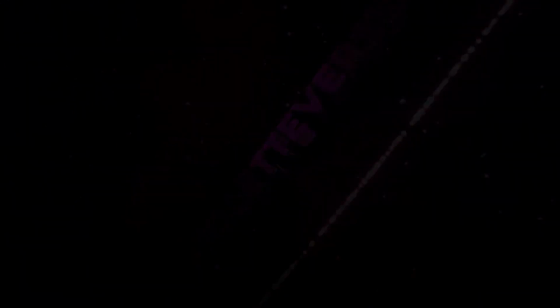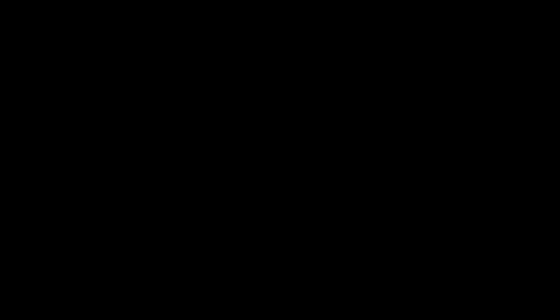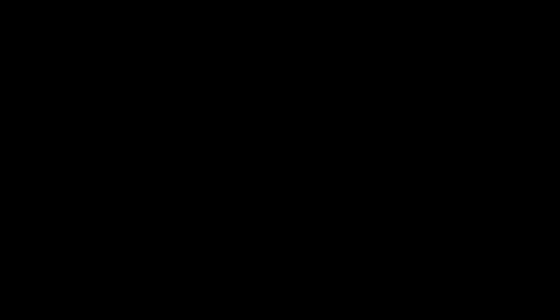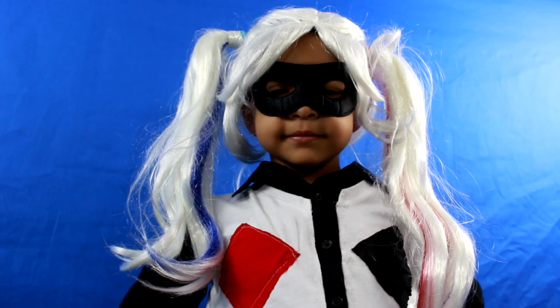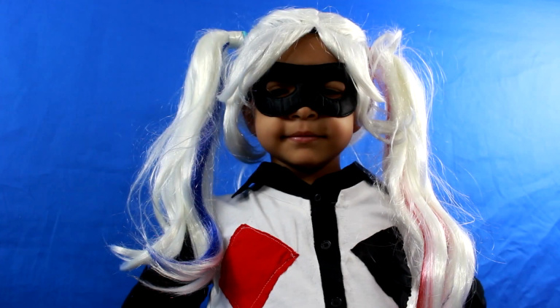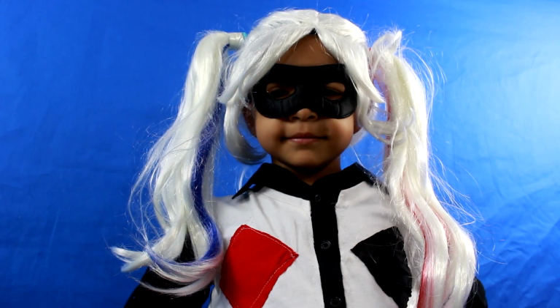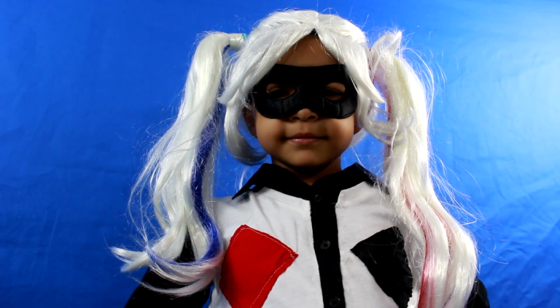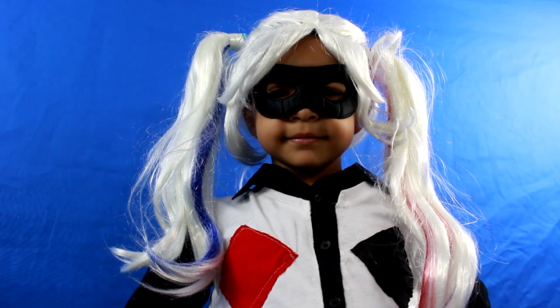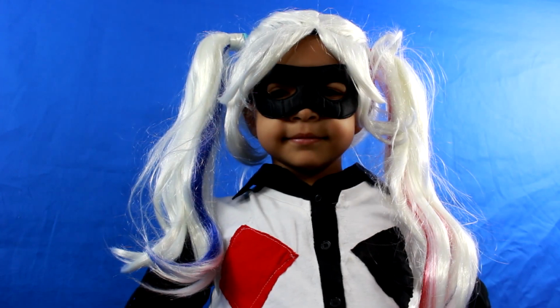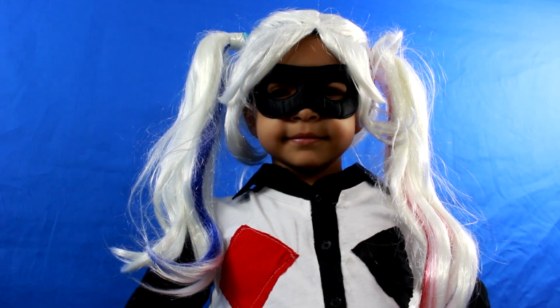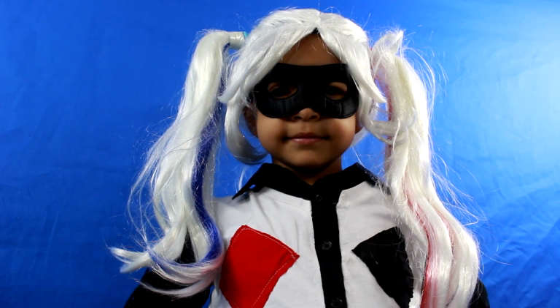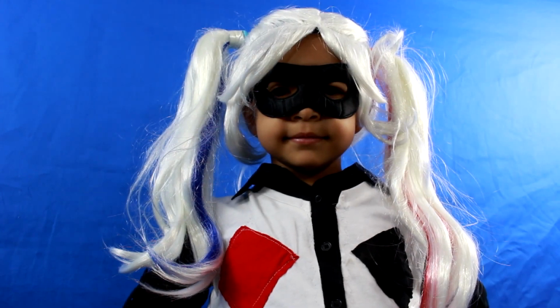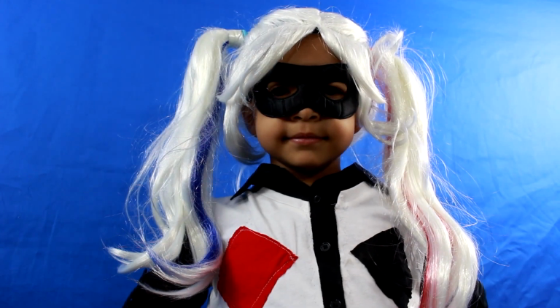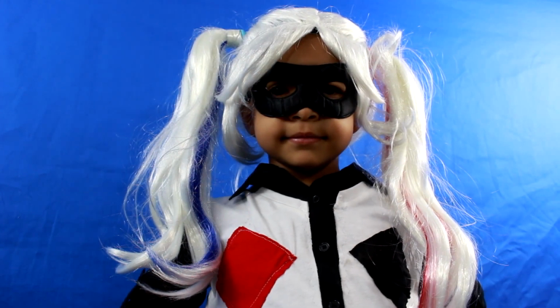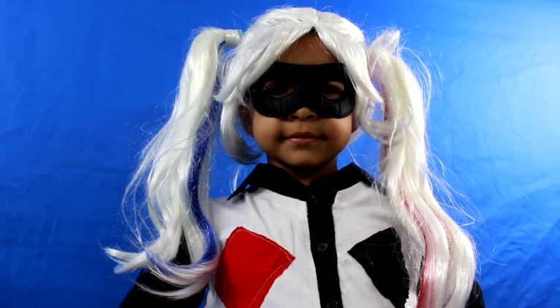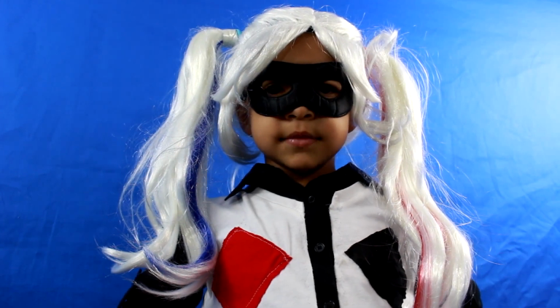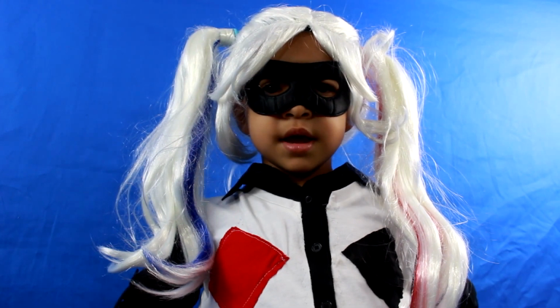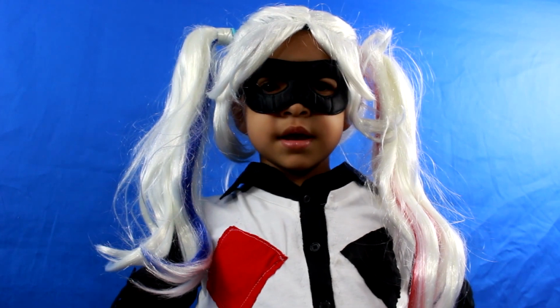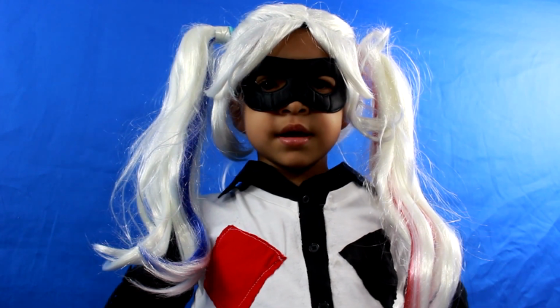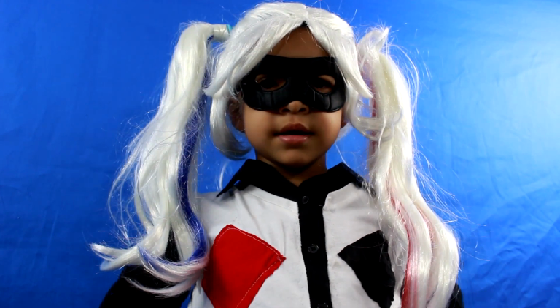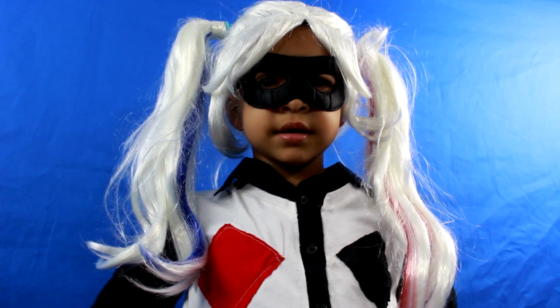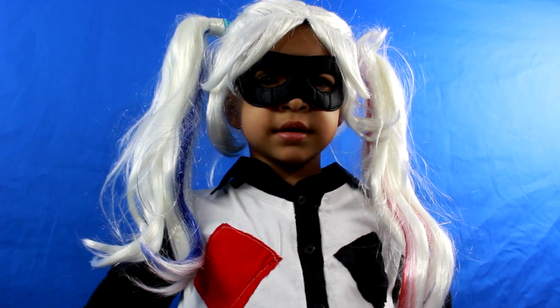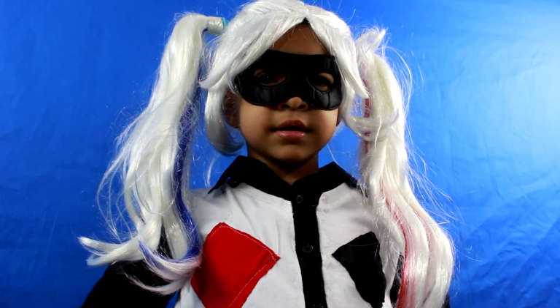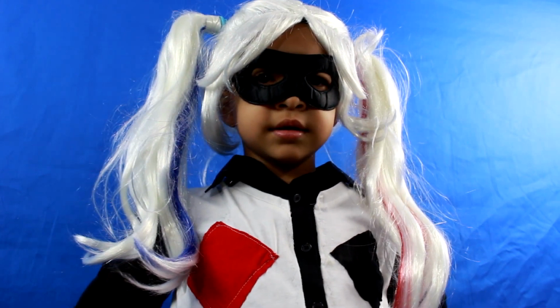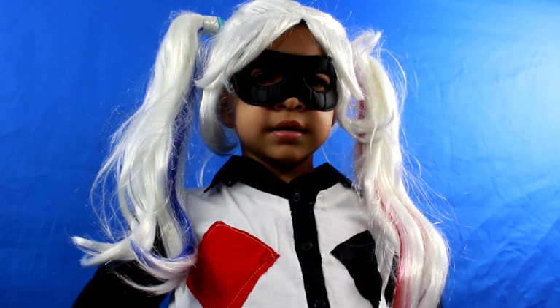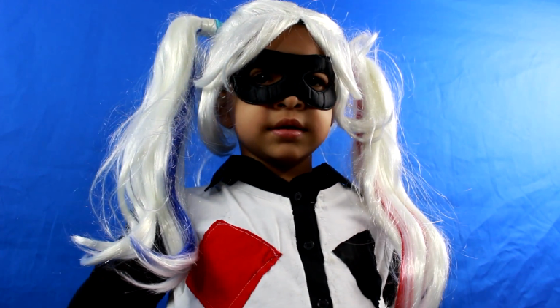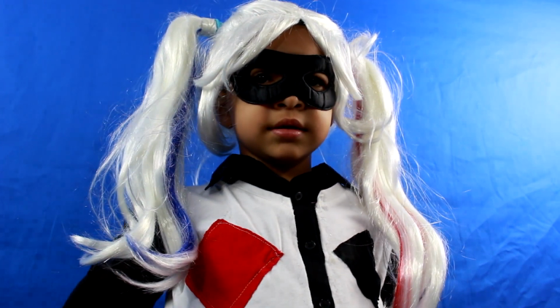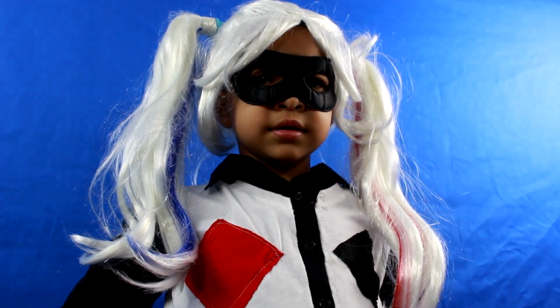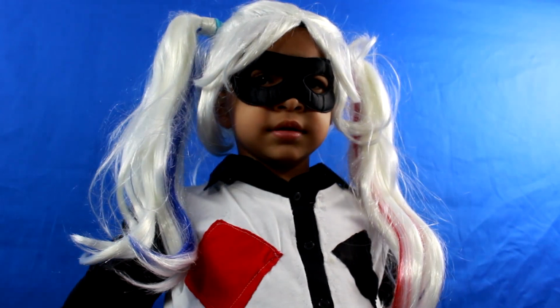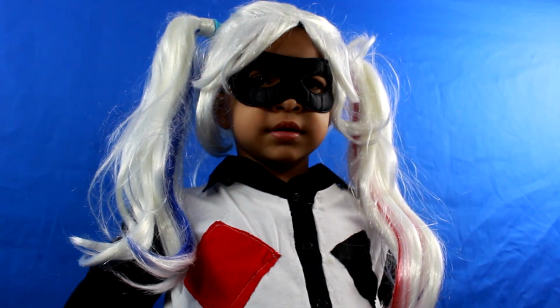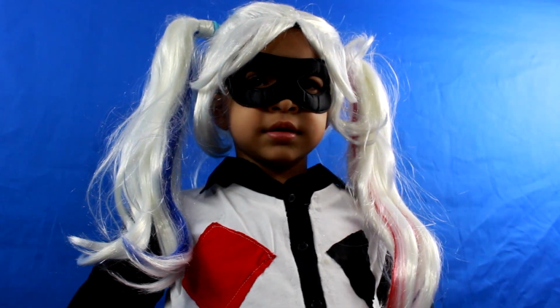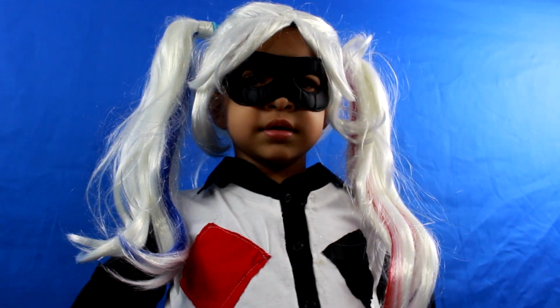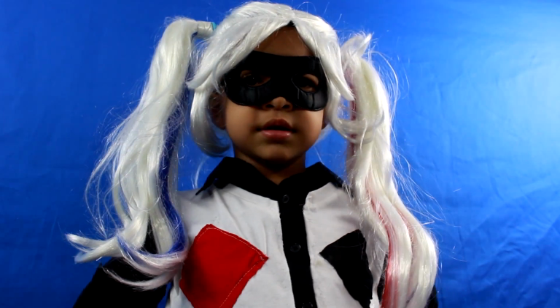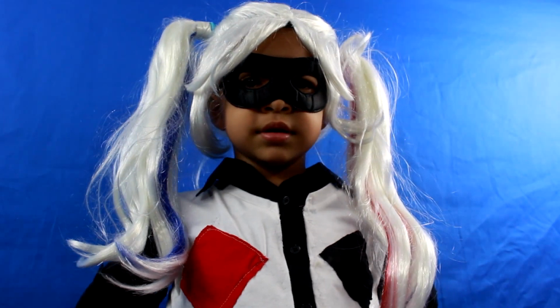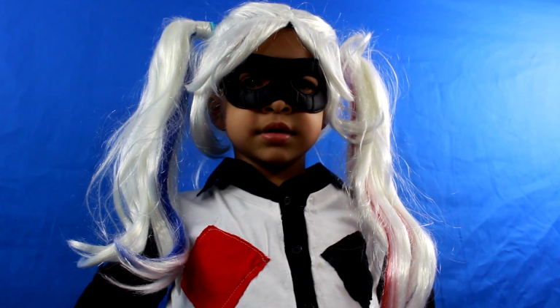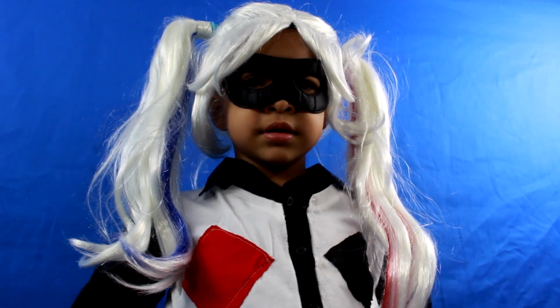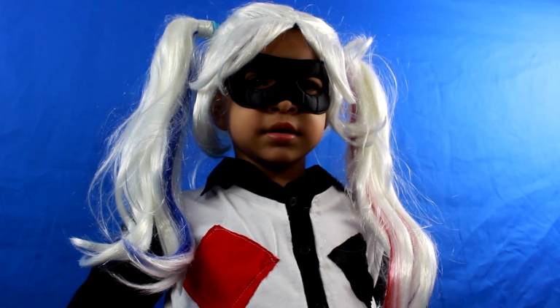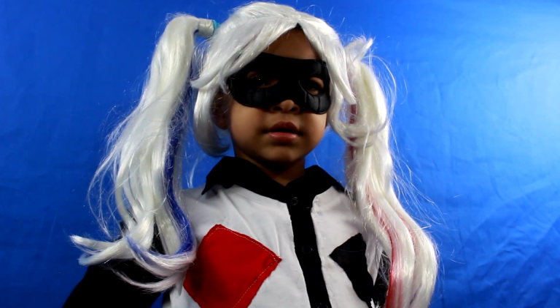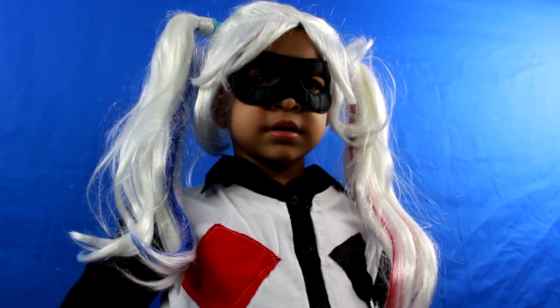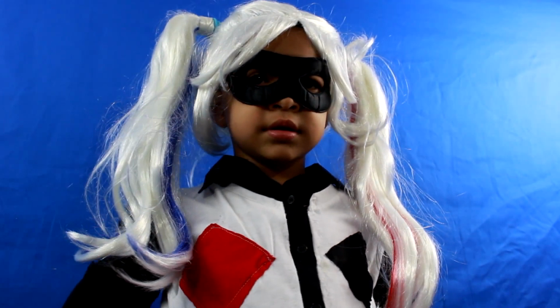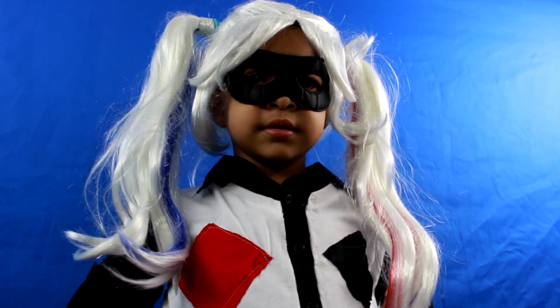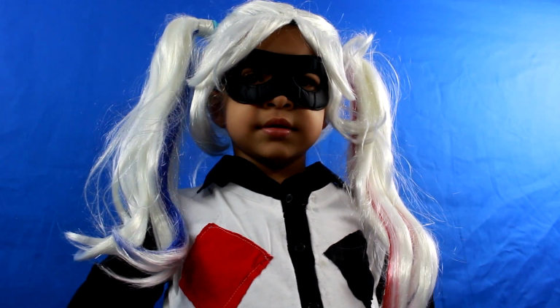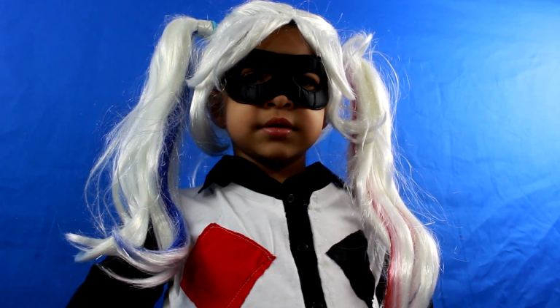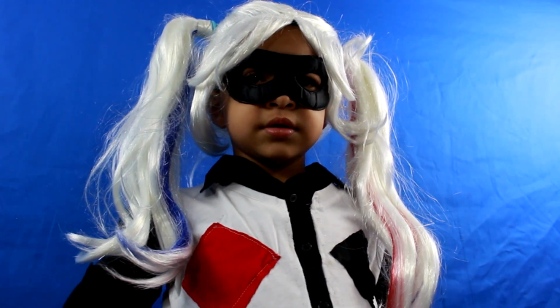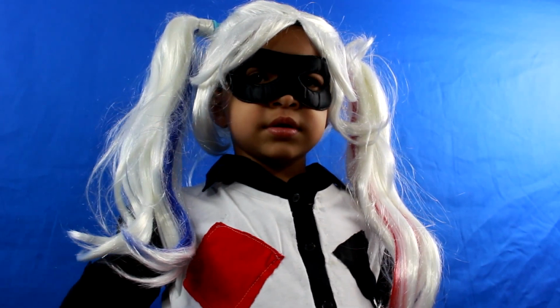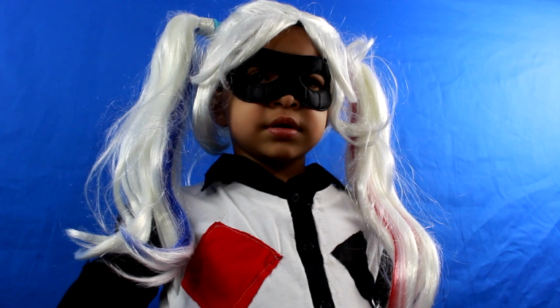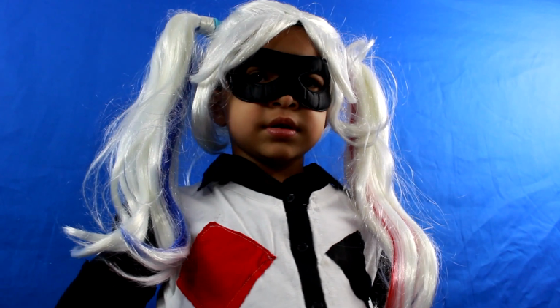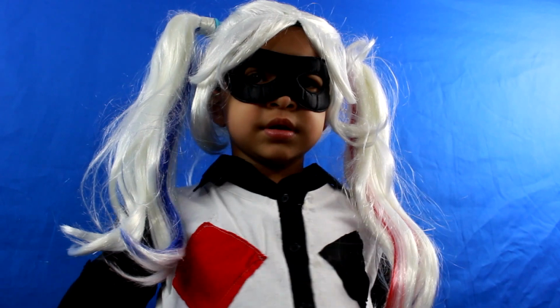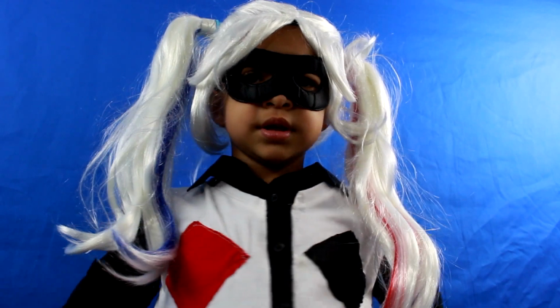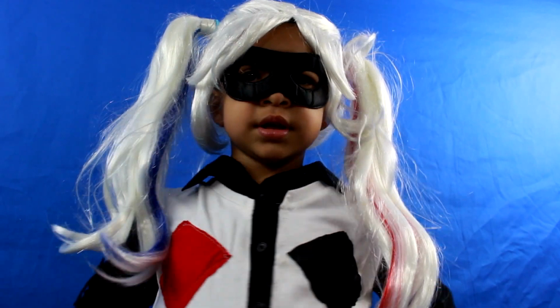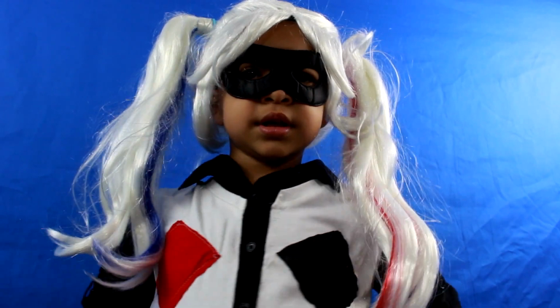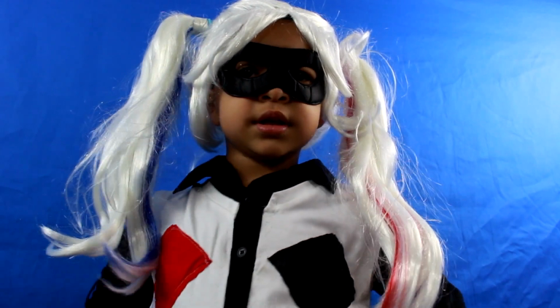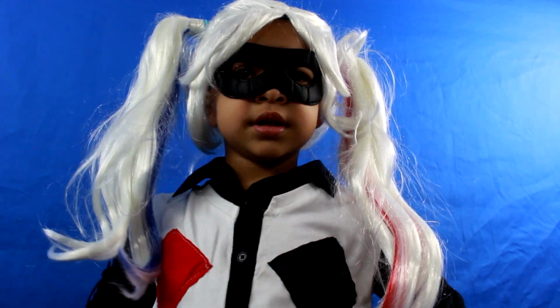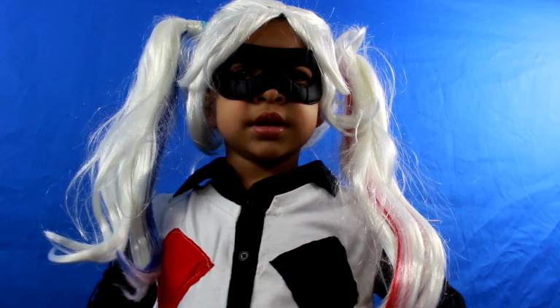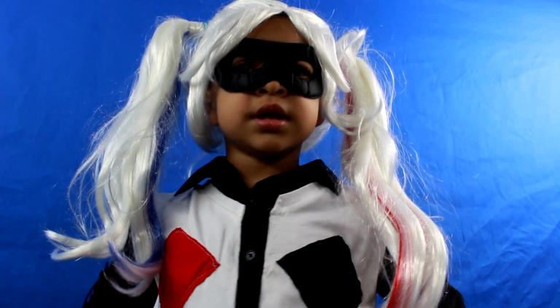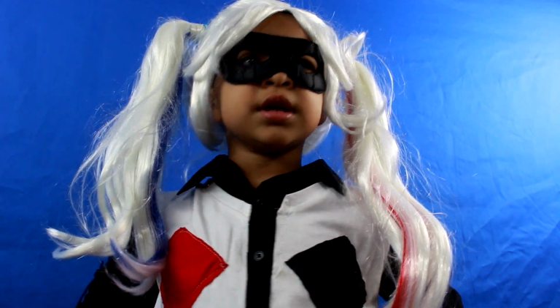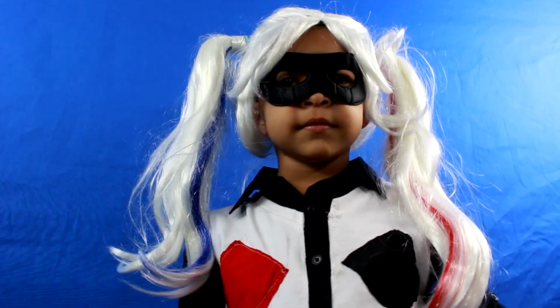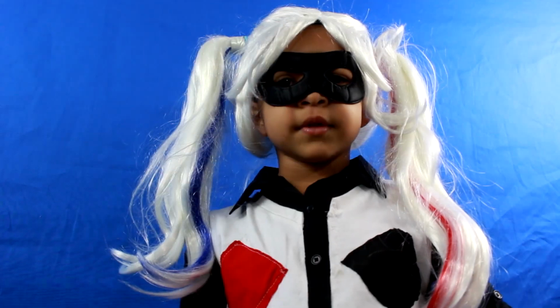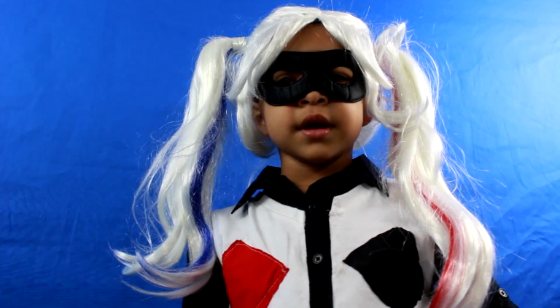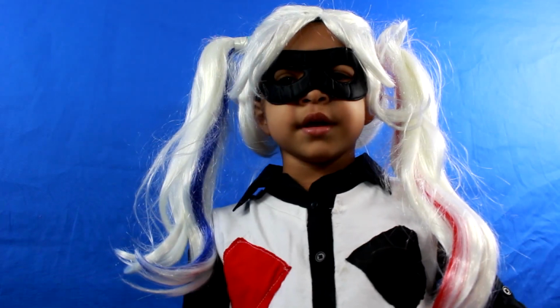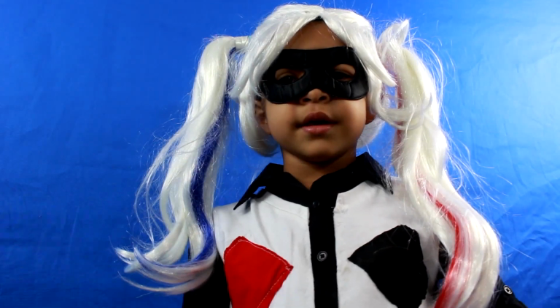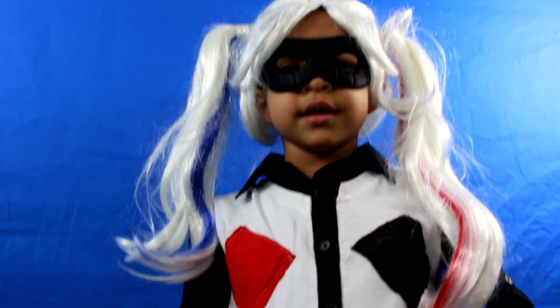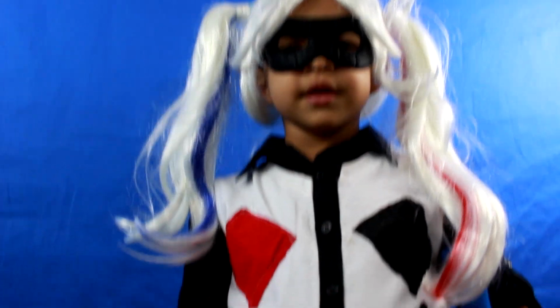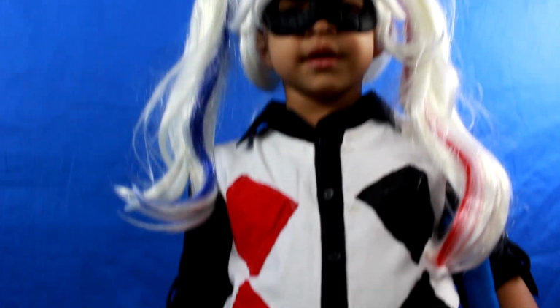Here is the Harley Quinn from DC Superhero Girls costume. Here's your breakdown.